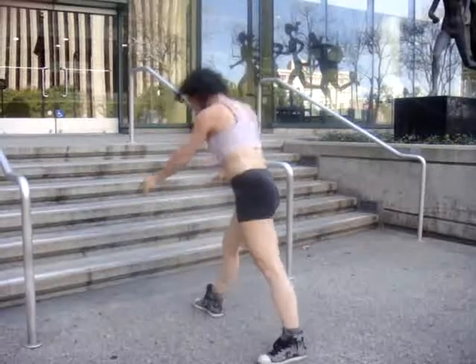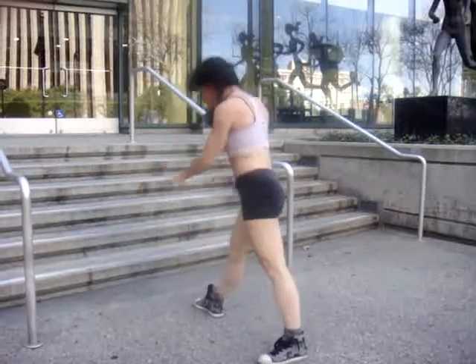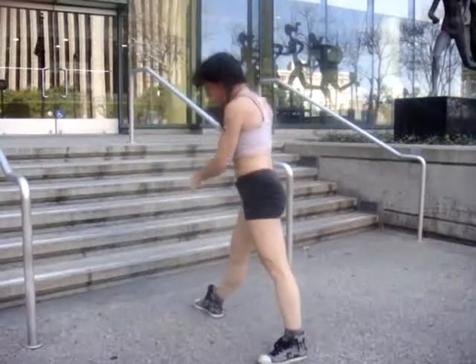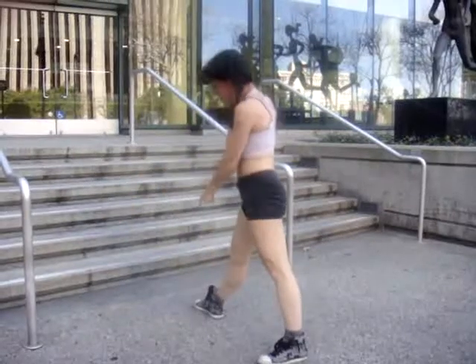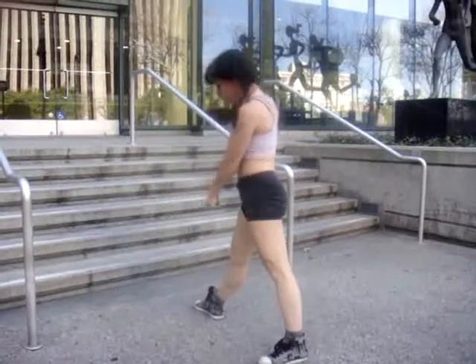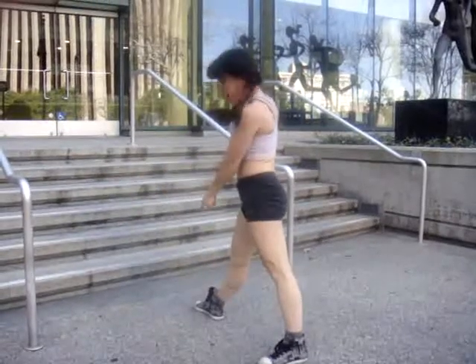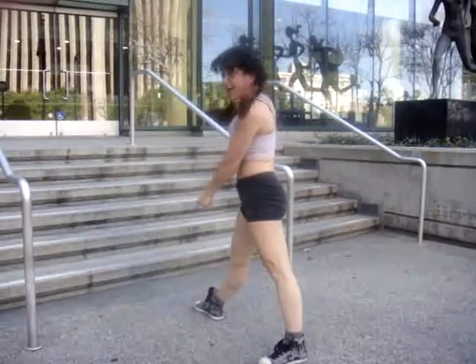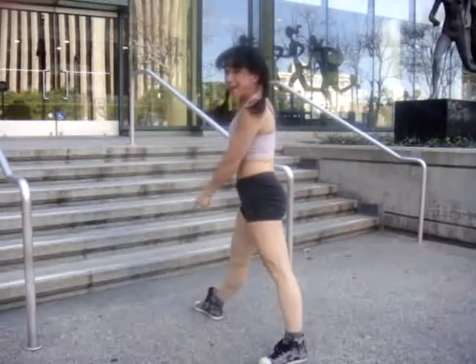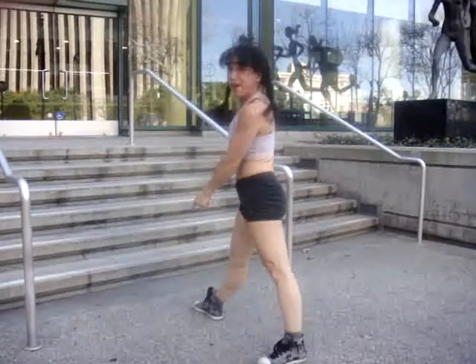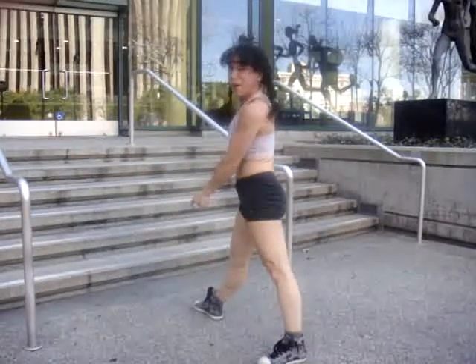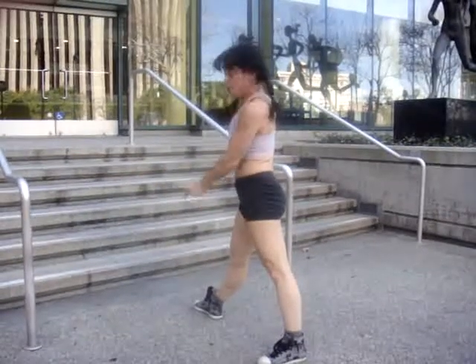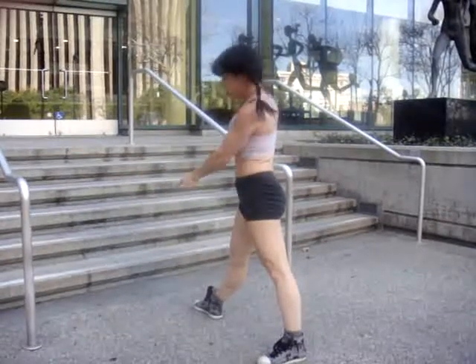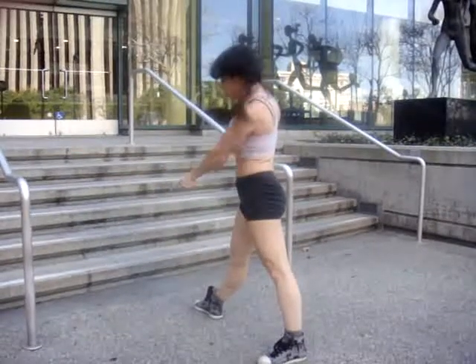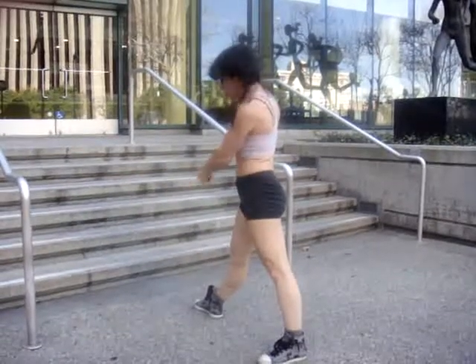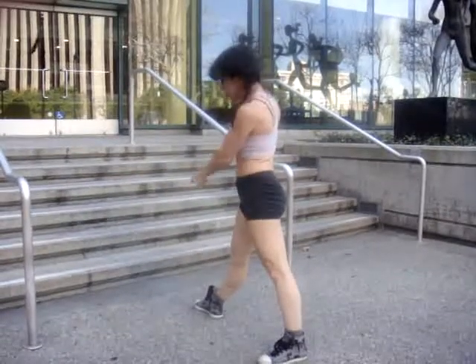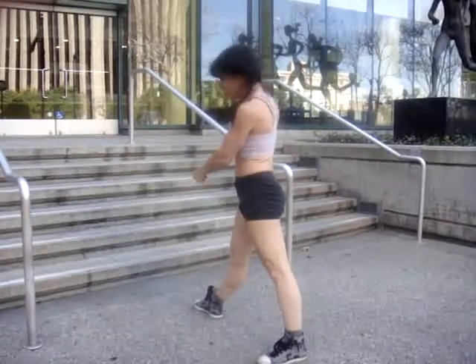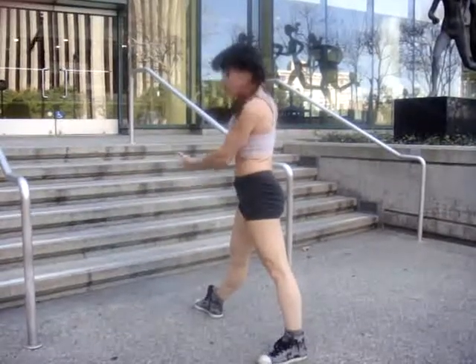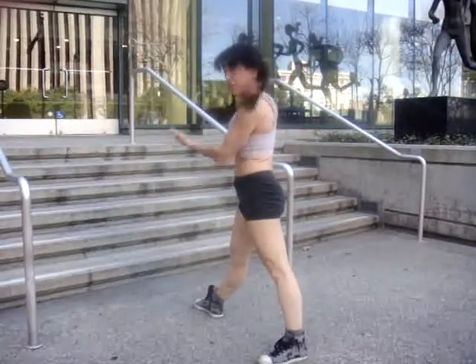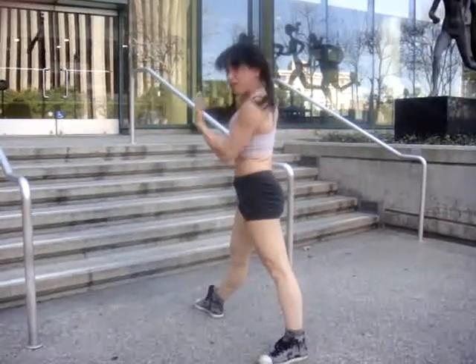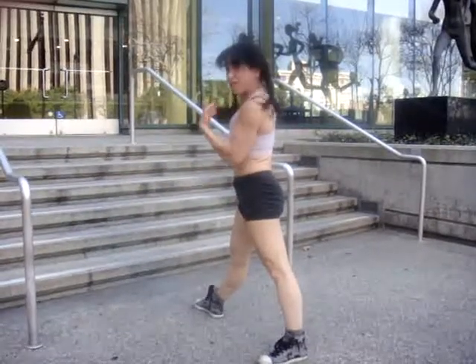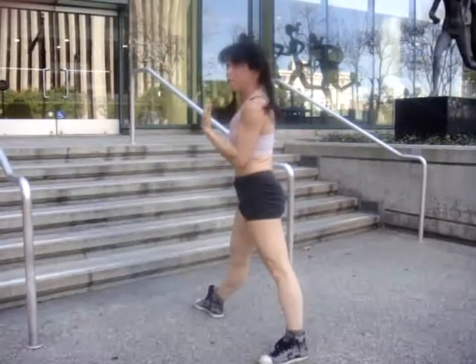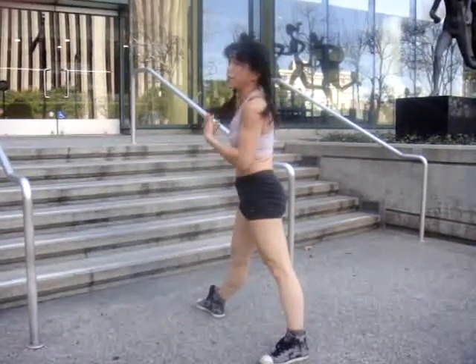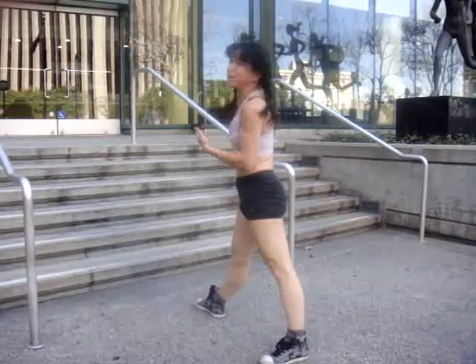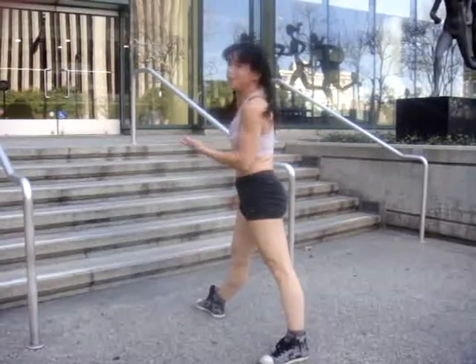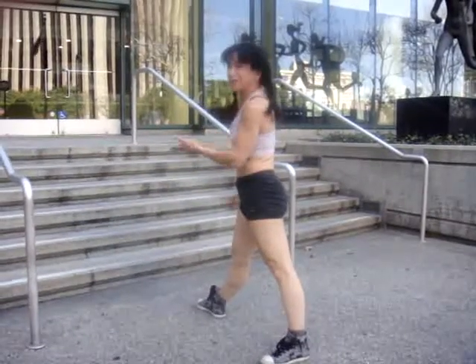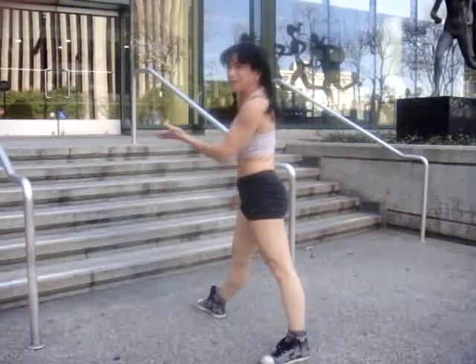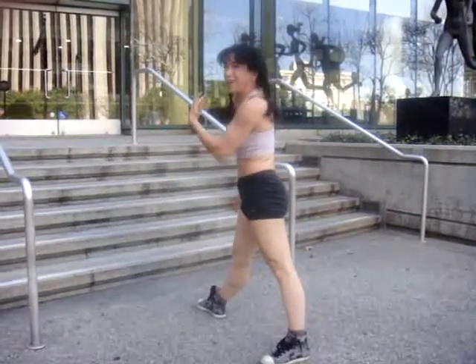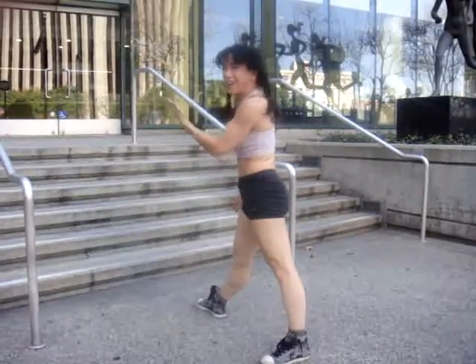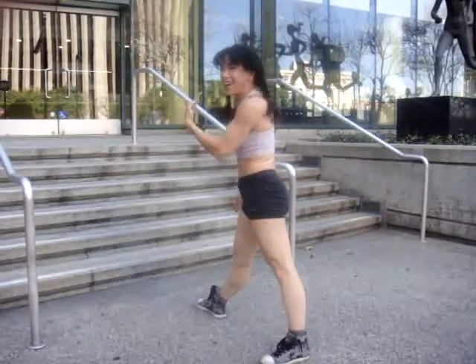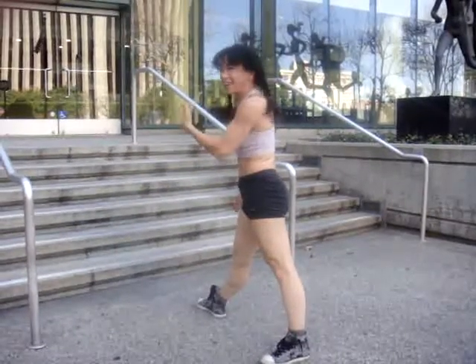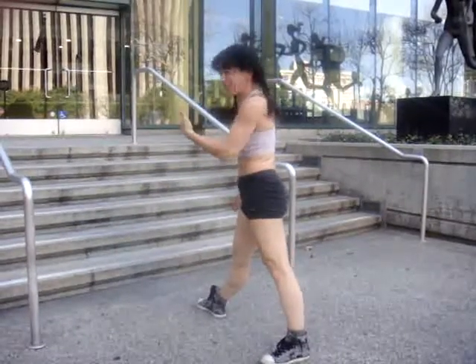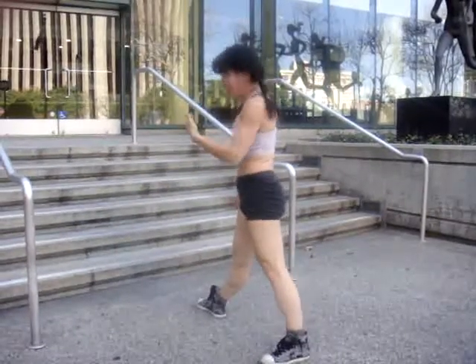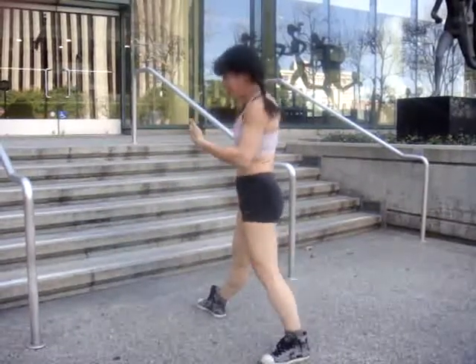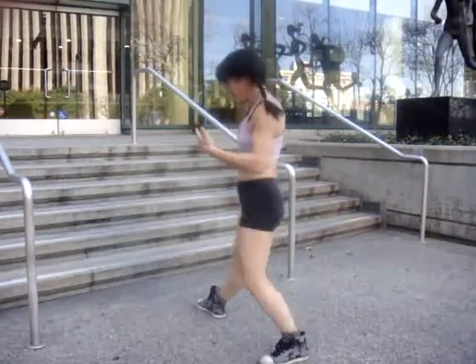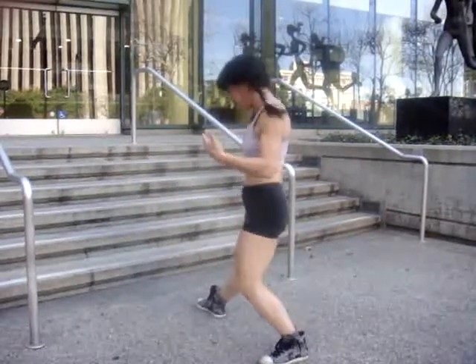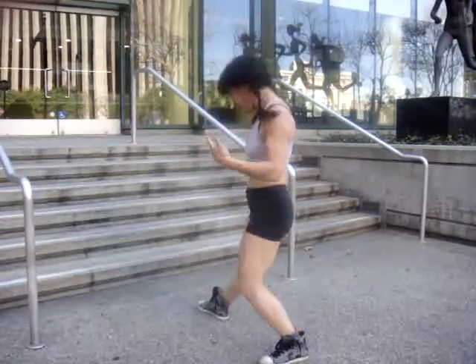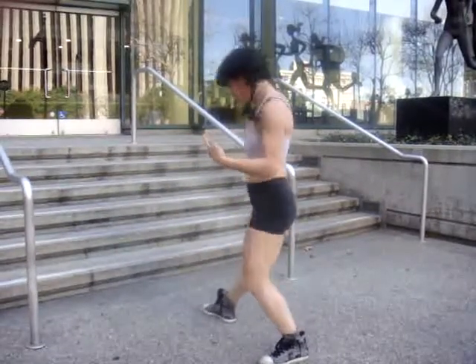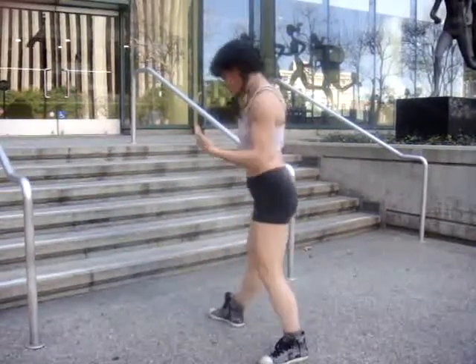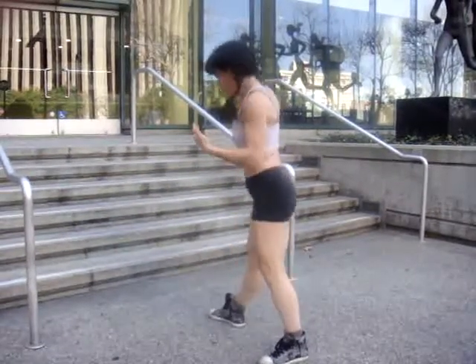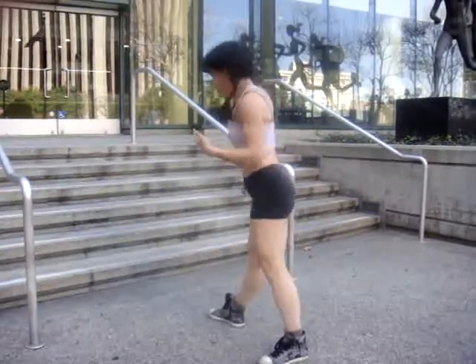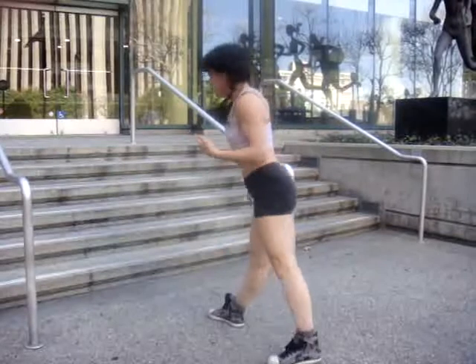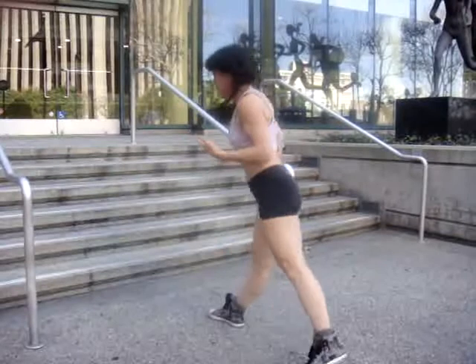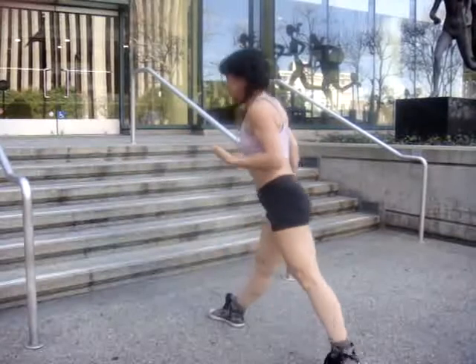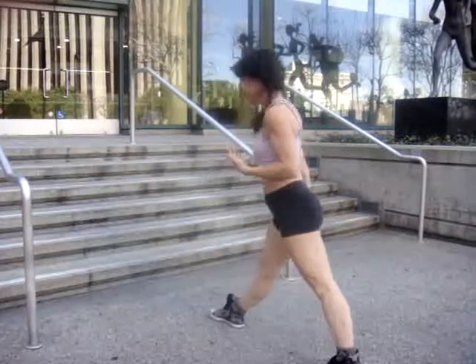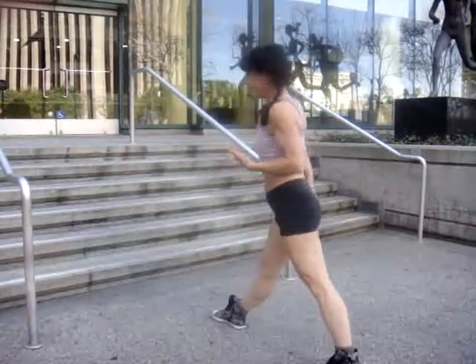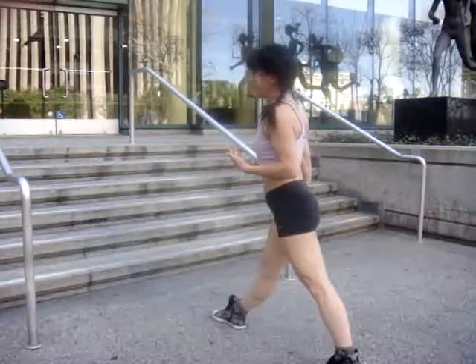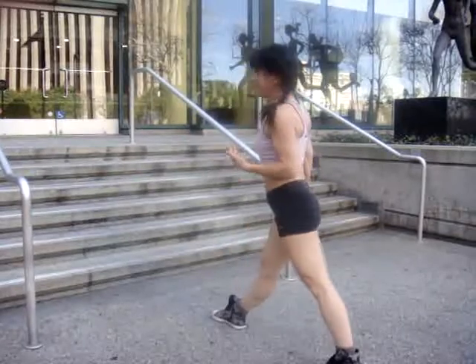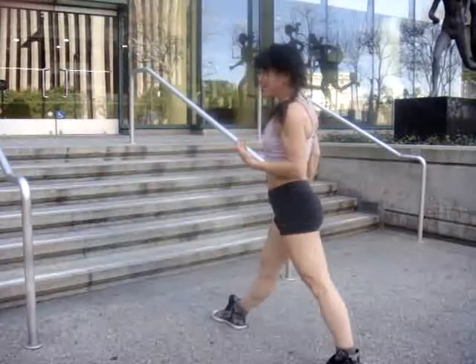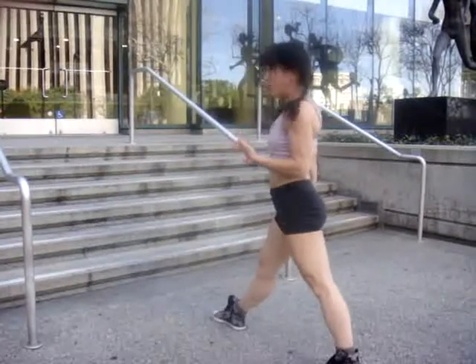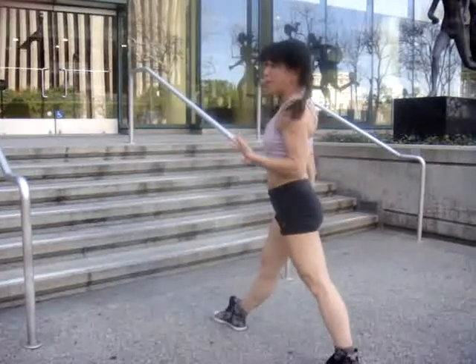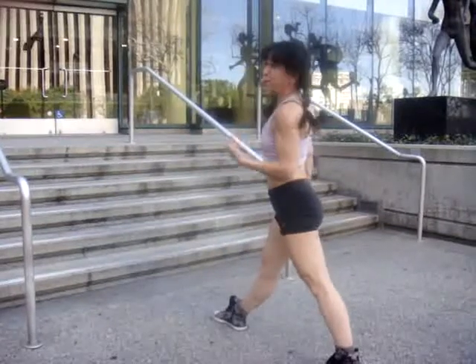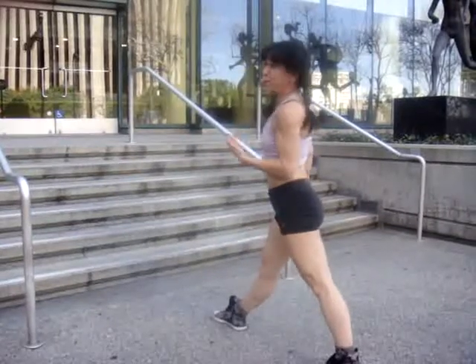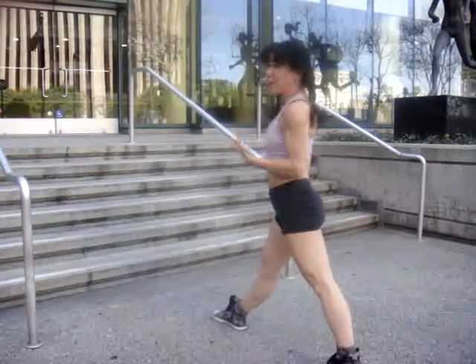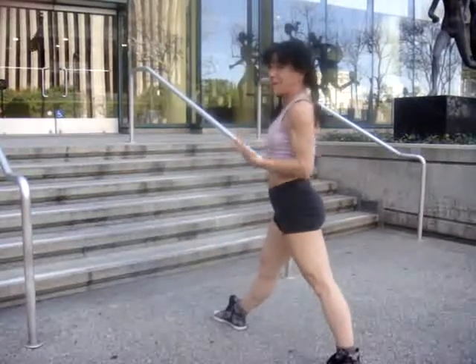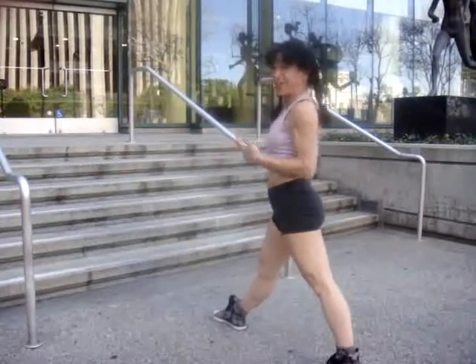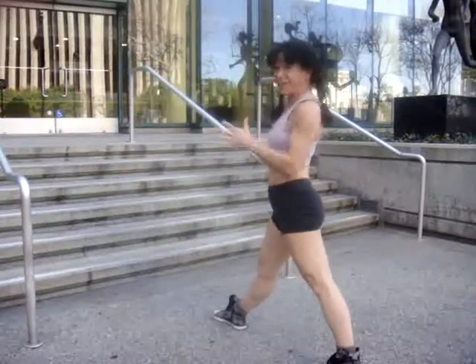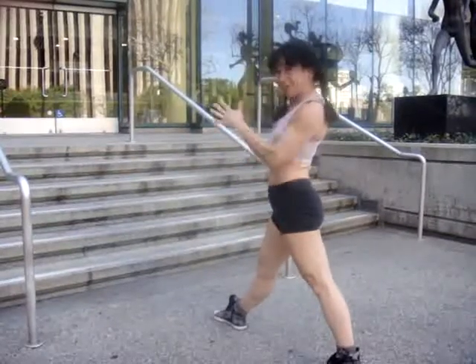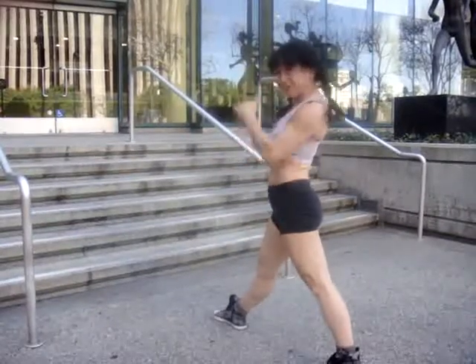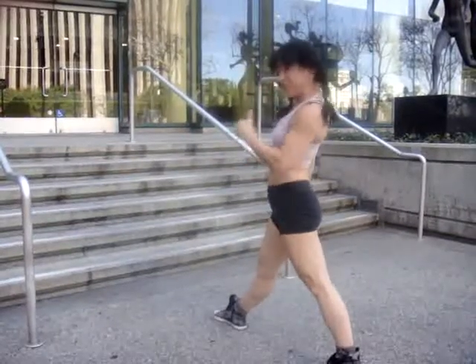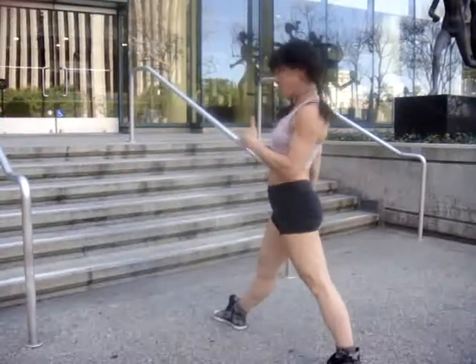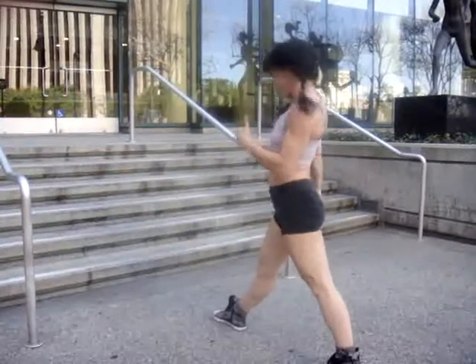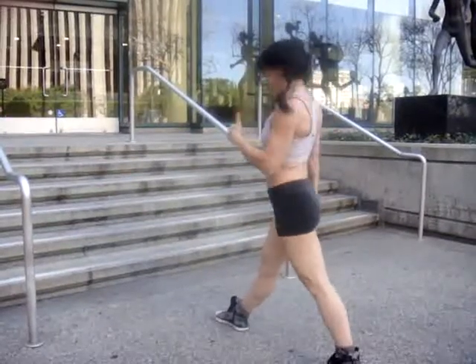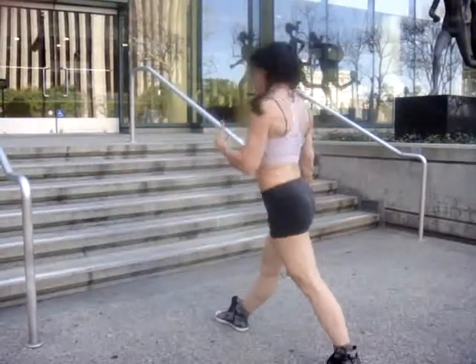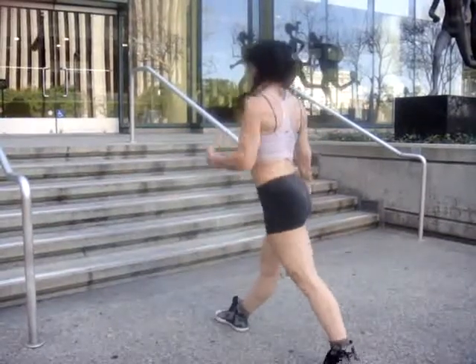And then I'm going to back up so my hands are a little further from the base of the stairs. Hopefully I'll land on a lower step.